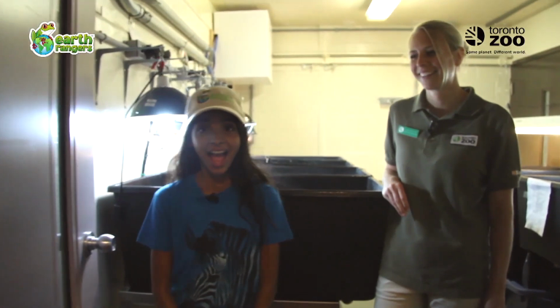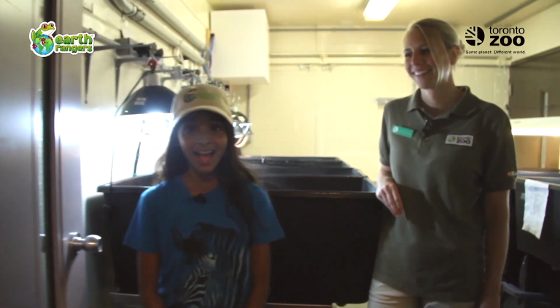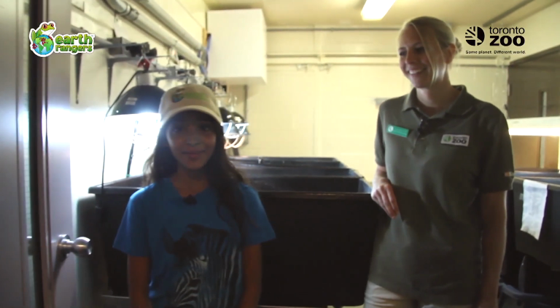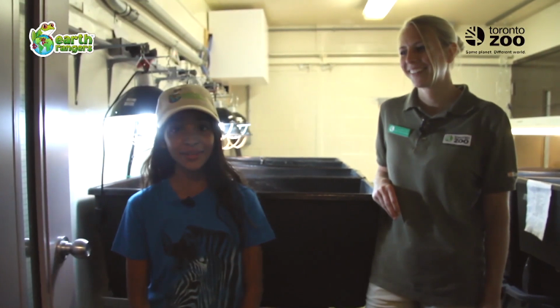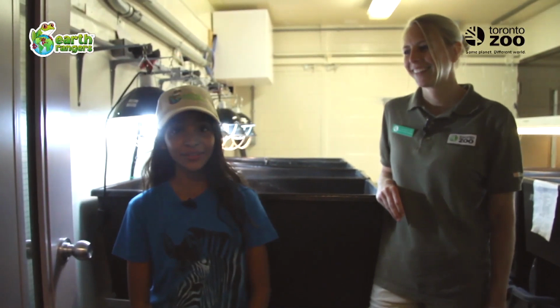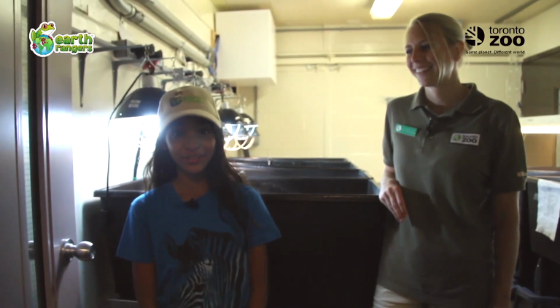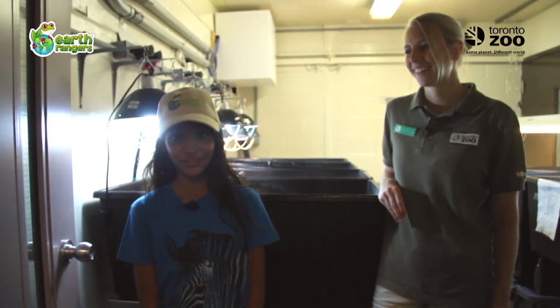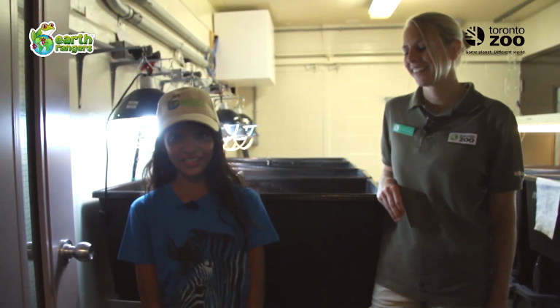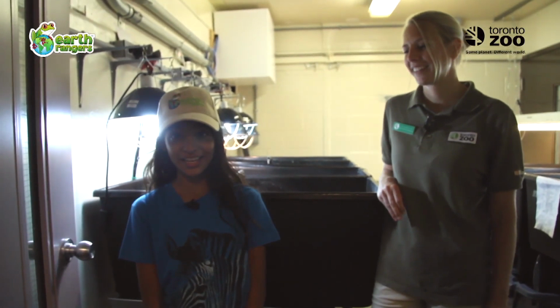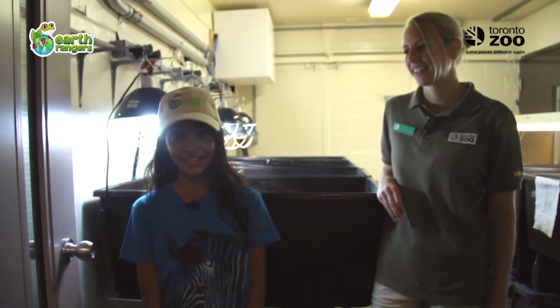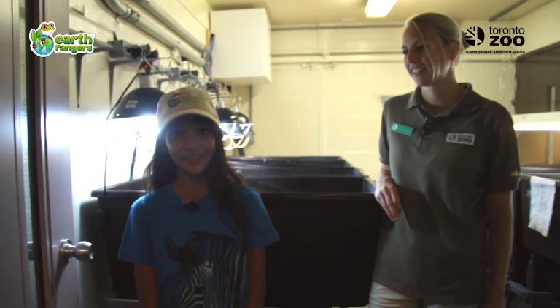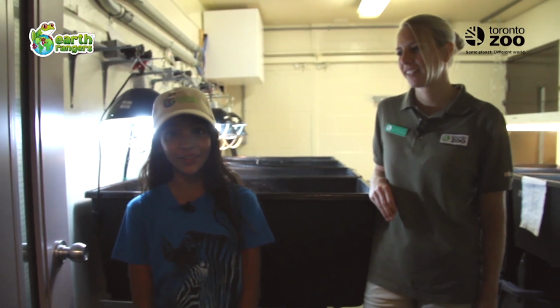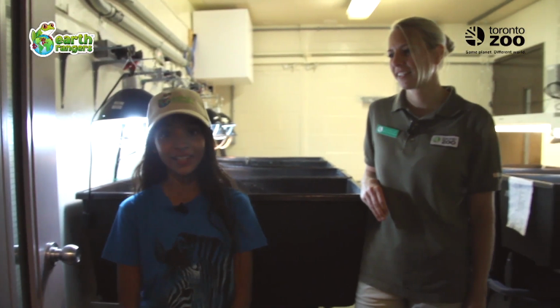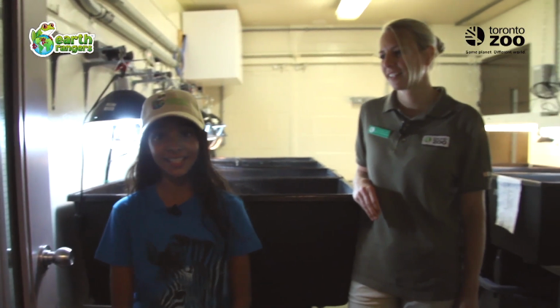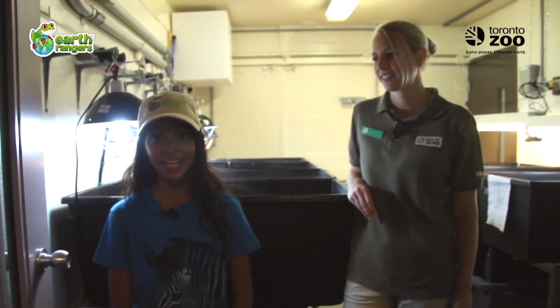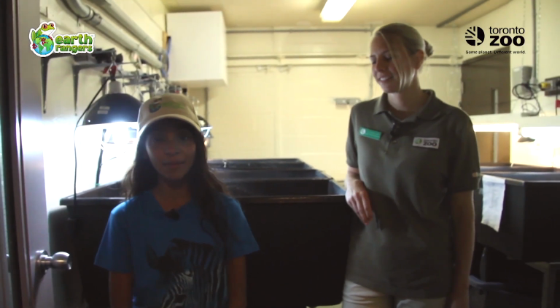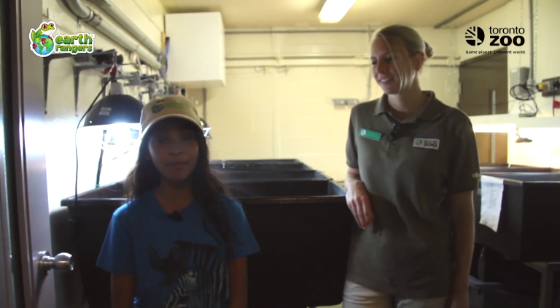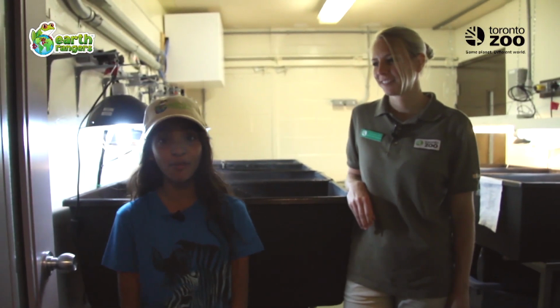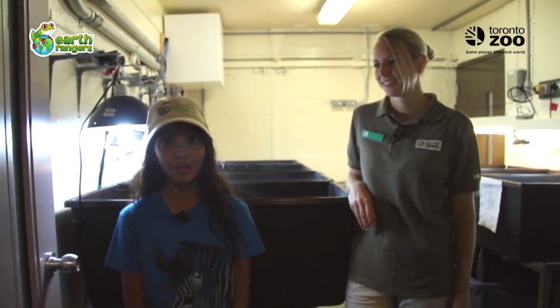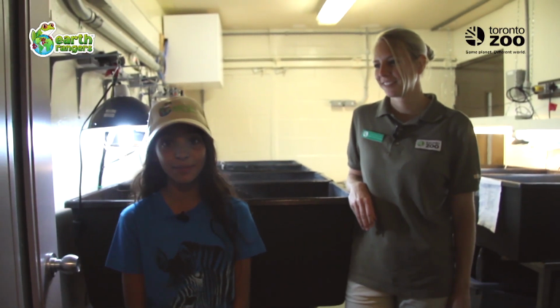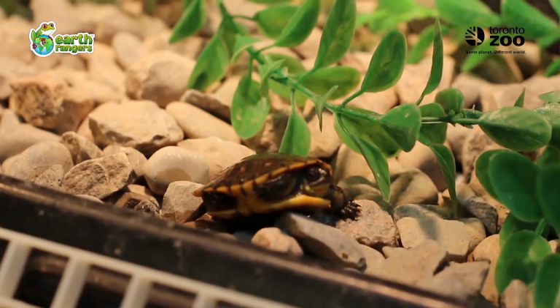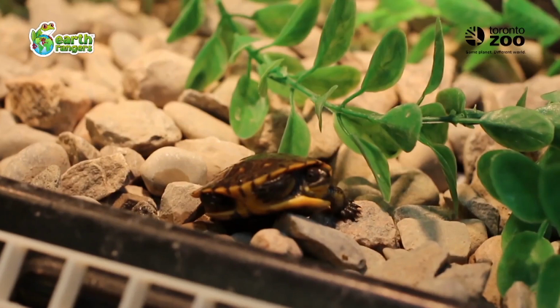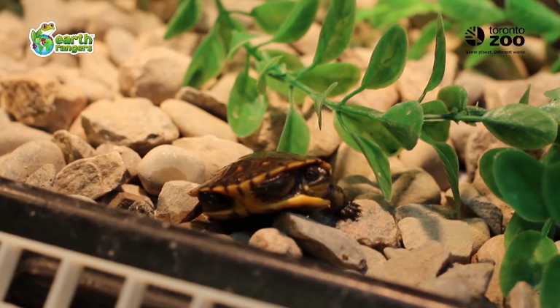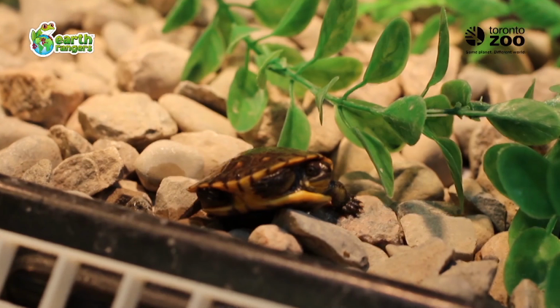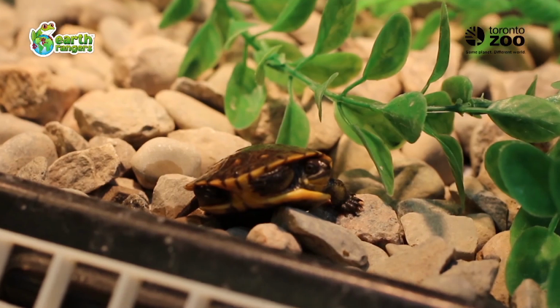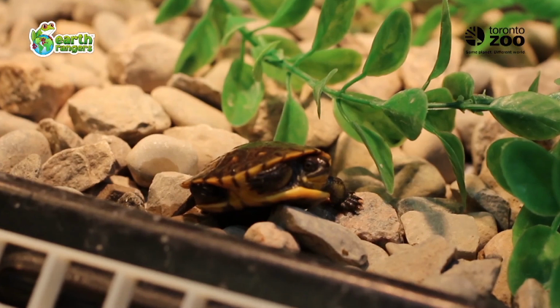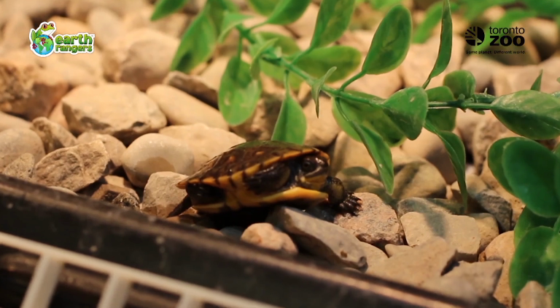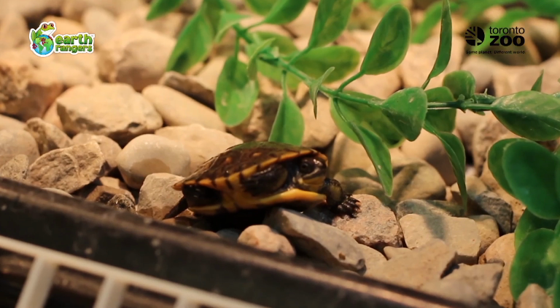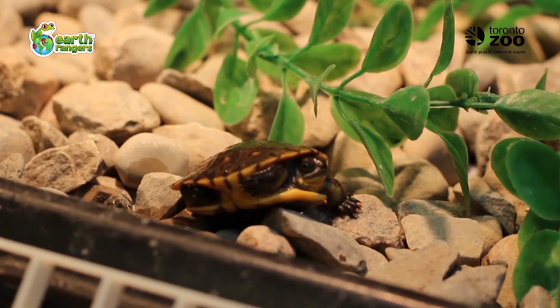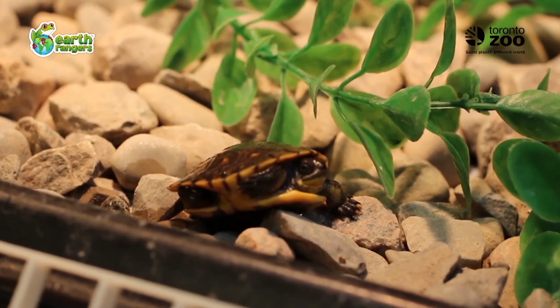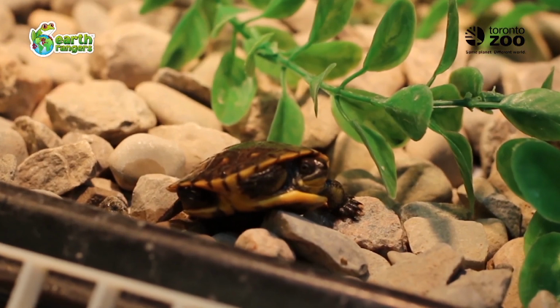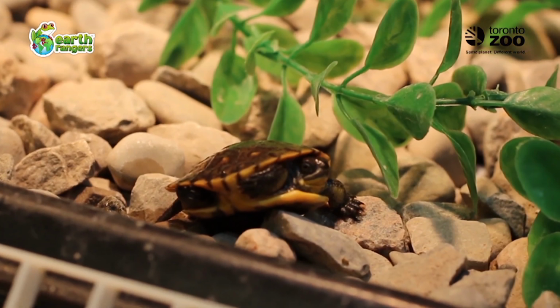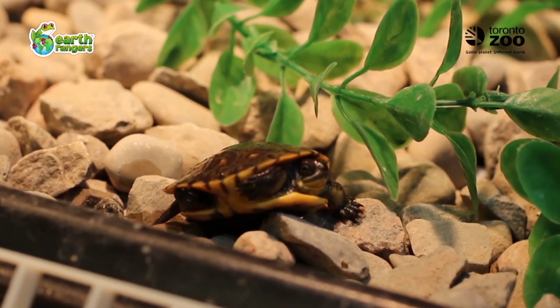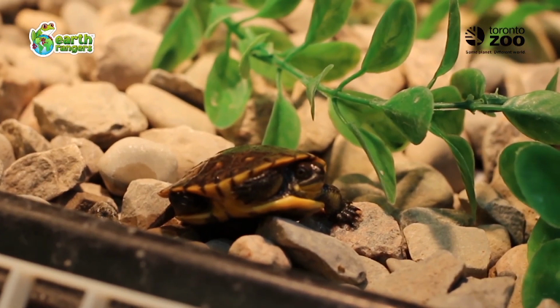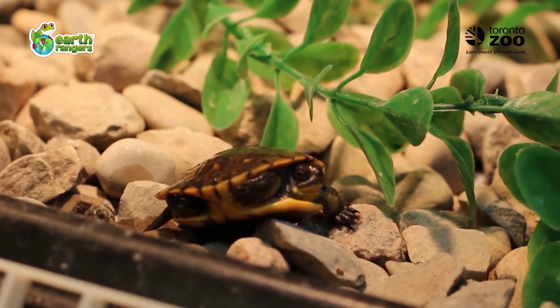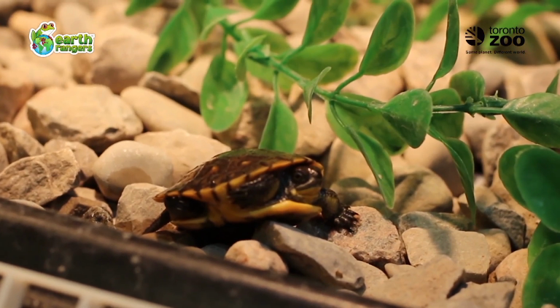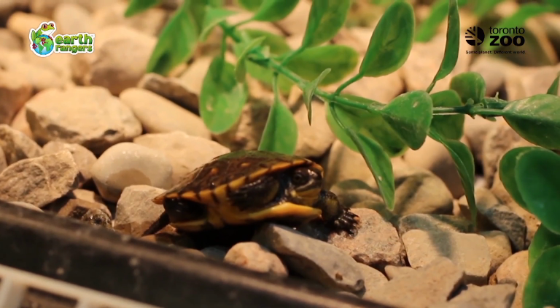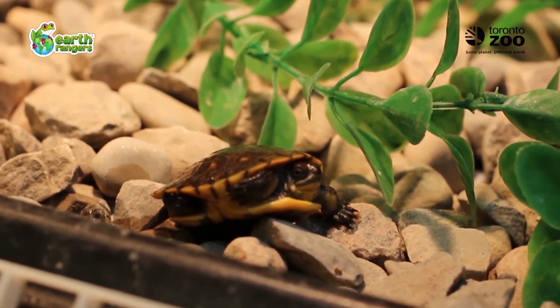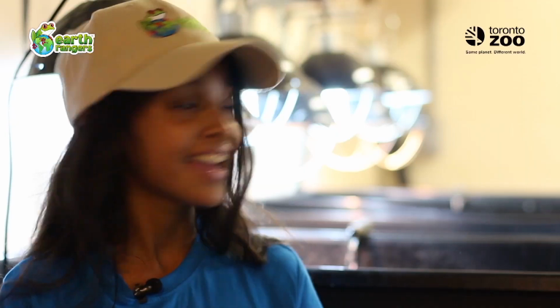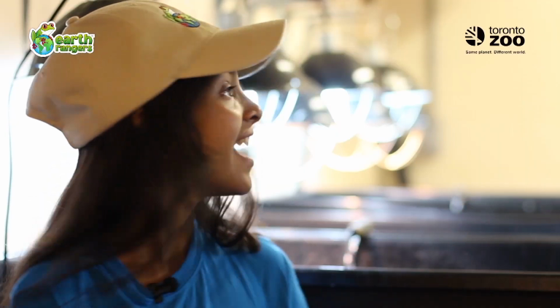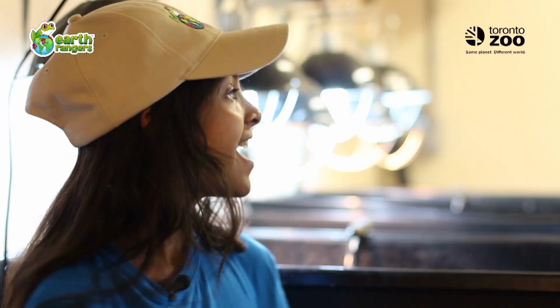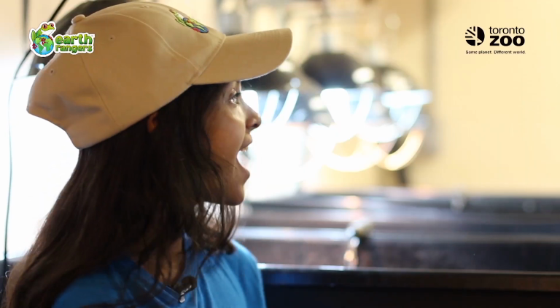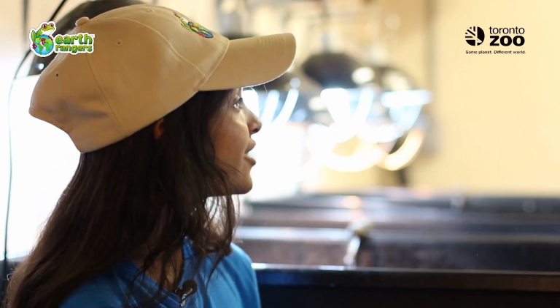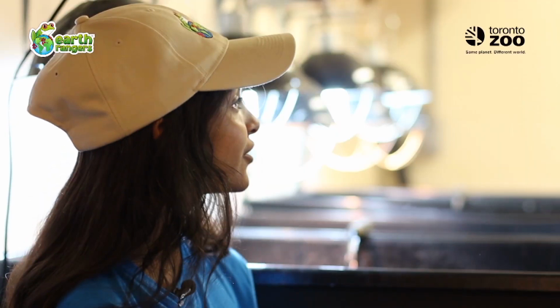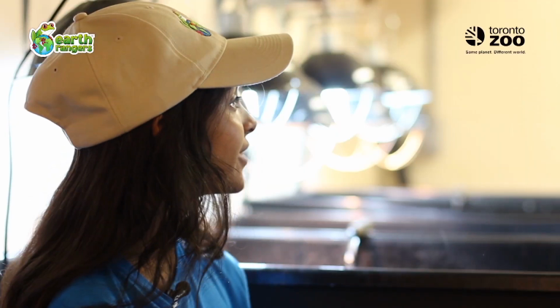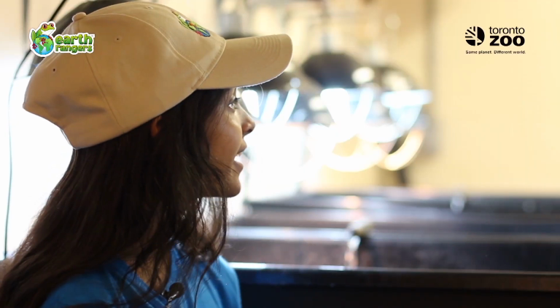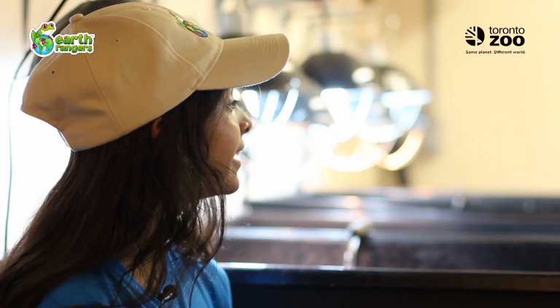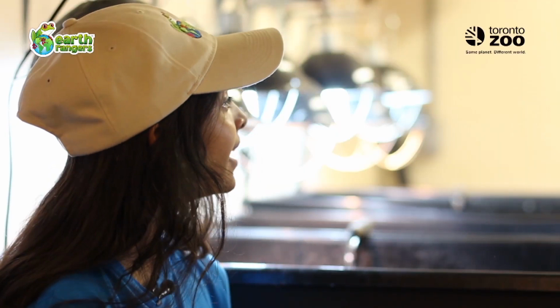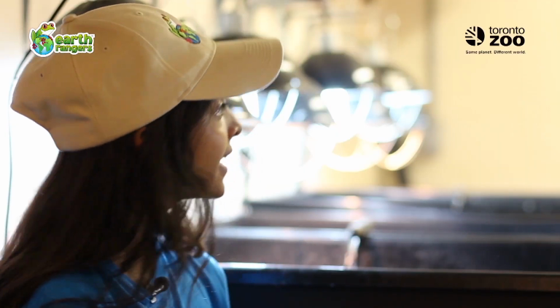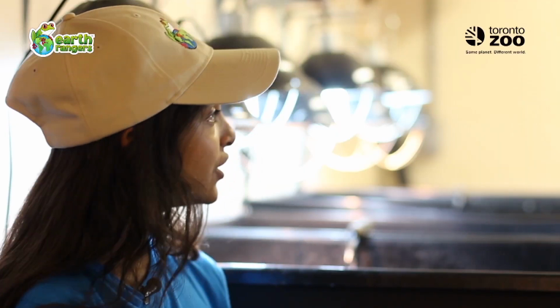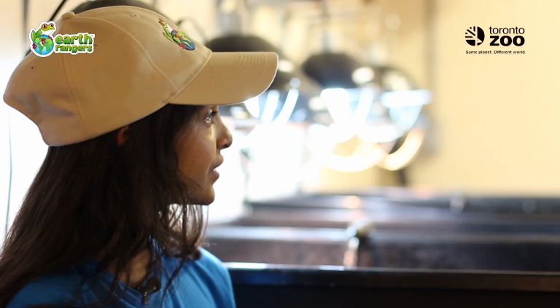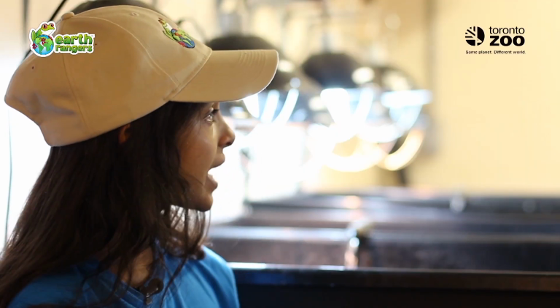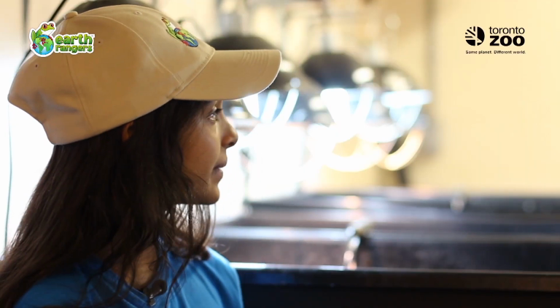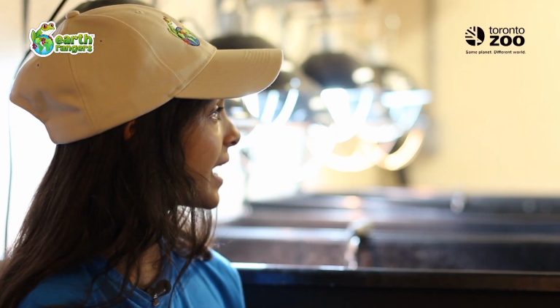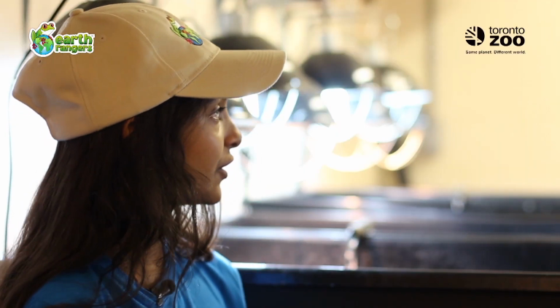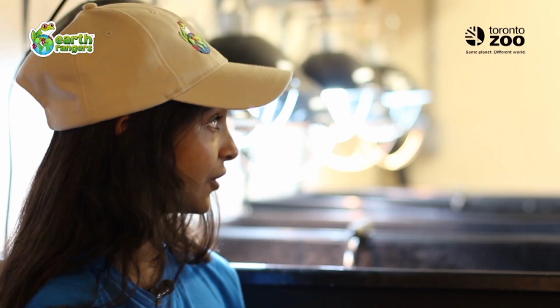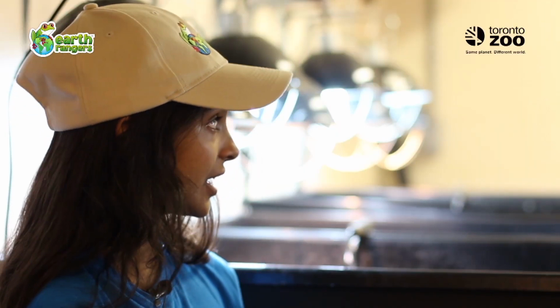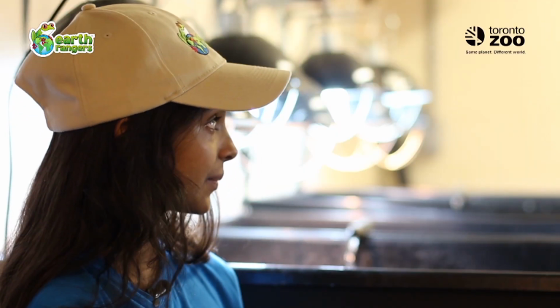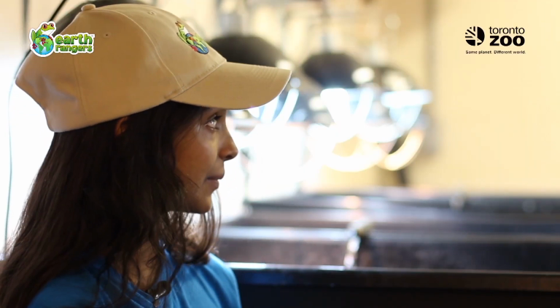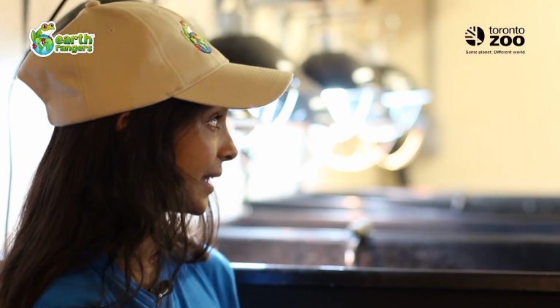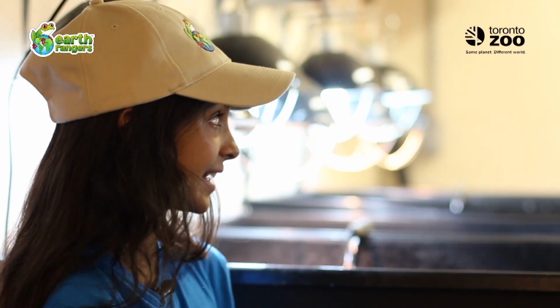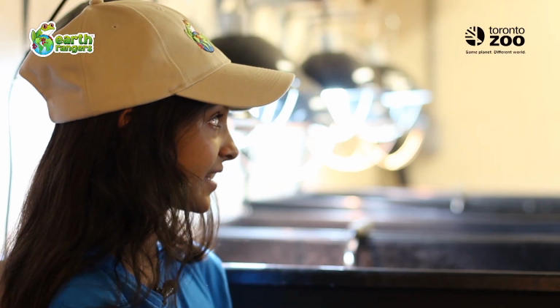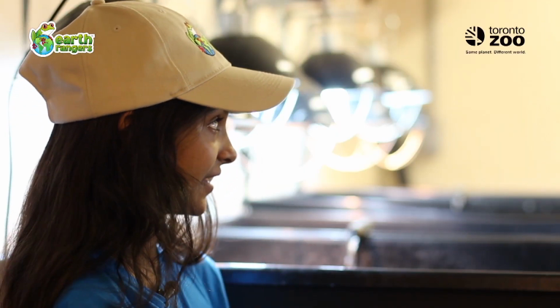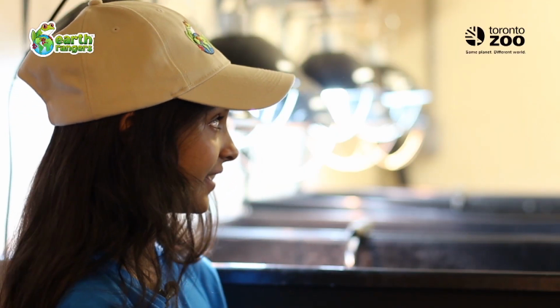I'm here with Julia, who's going to tell me more about what happens right here in the nursery. Hi Julia, can you tell me how you are helping Blanding's turtles?